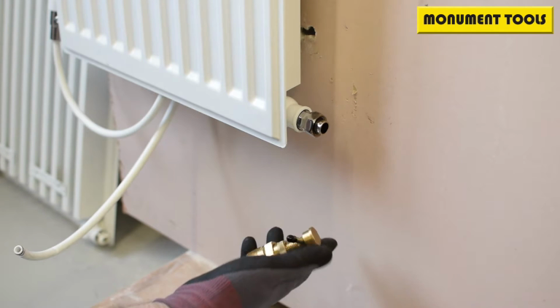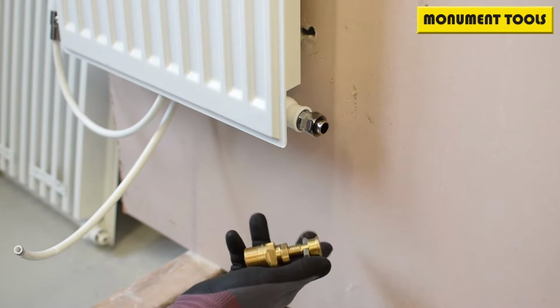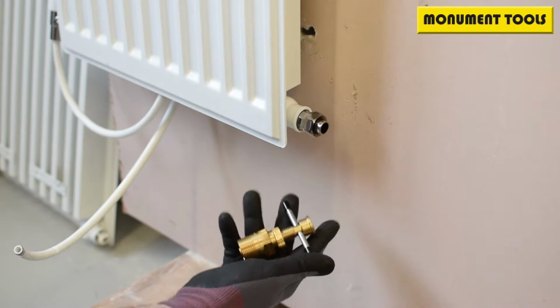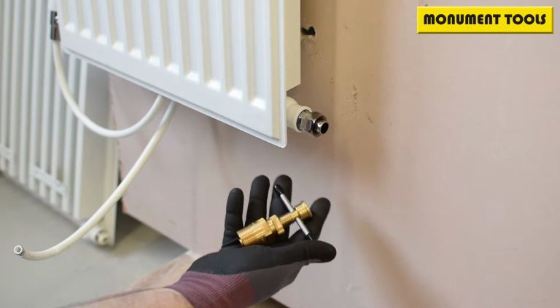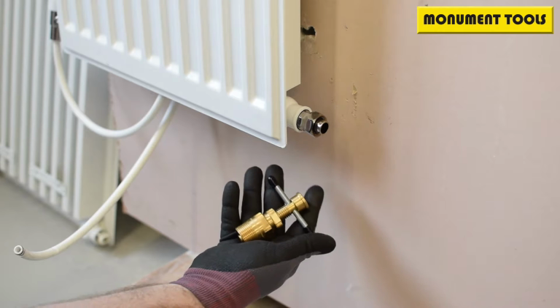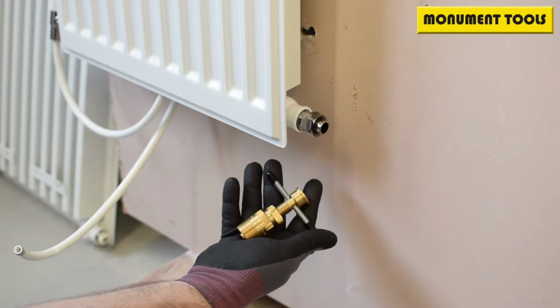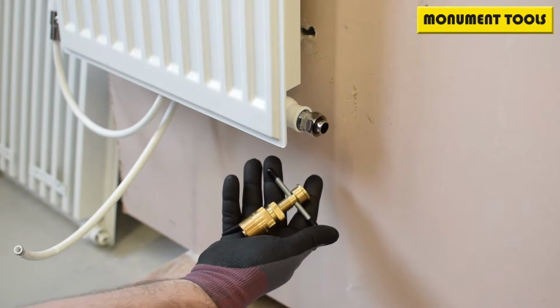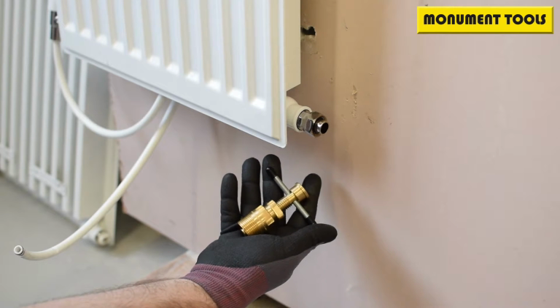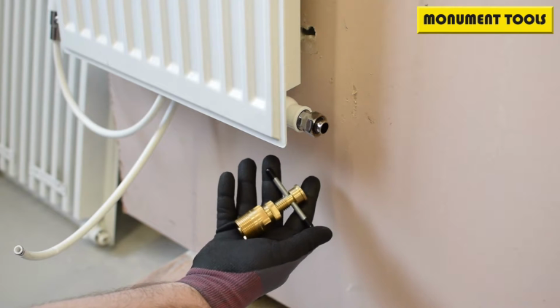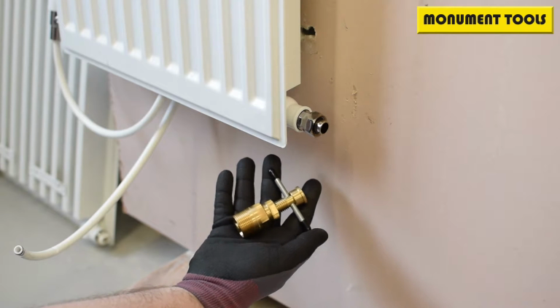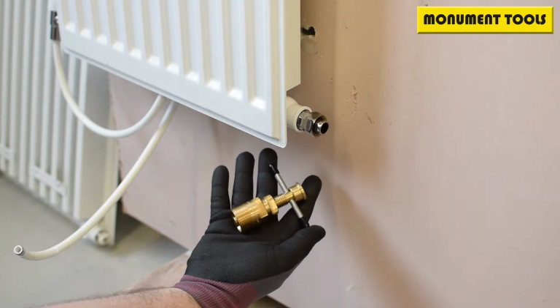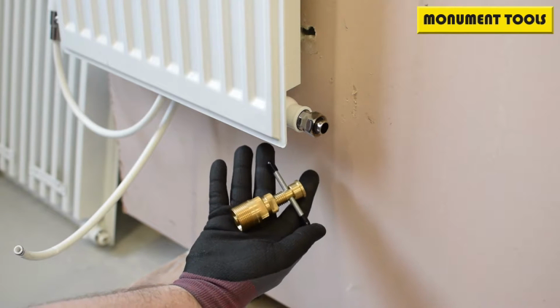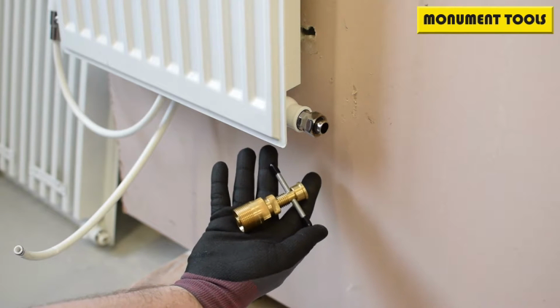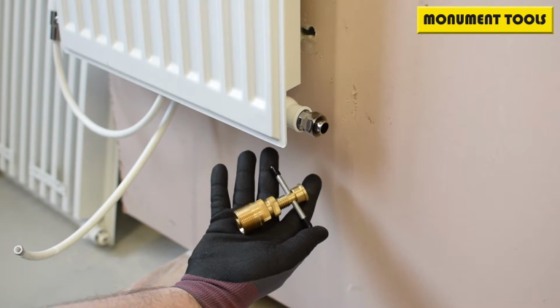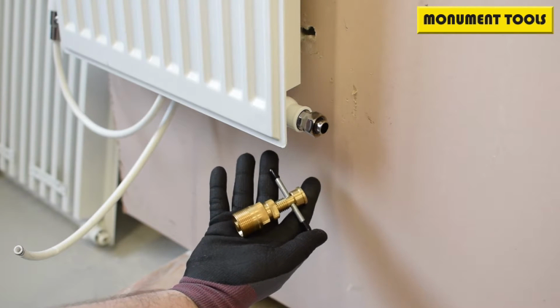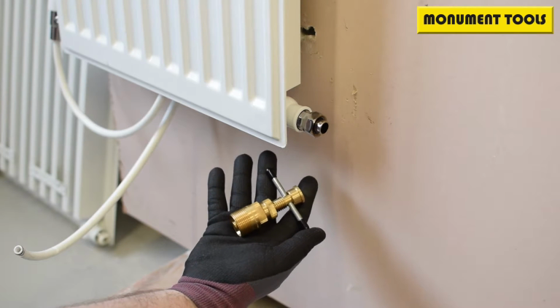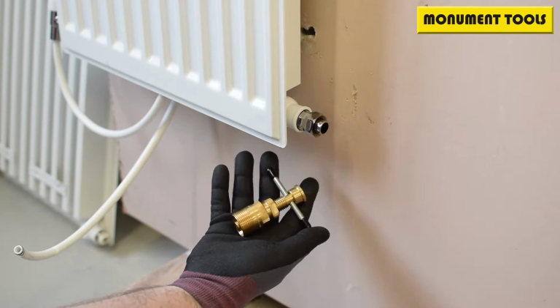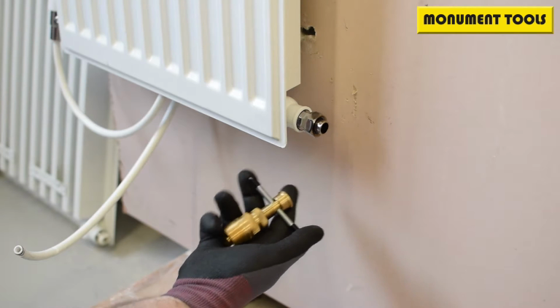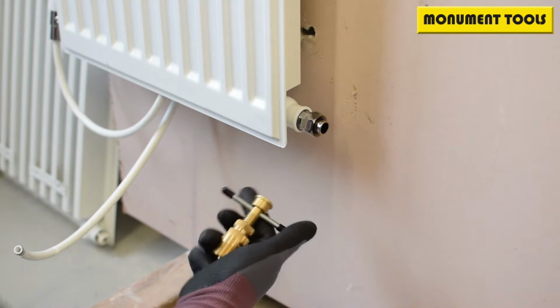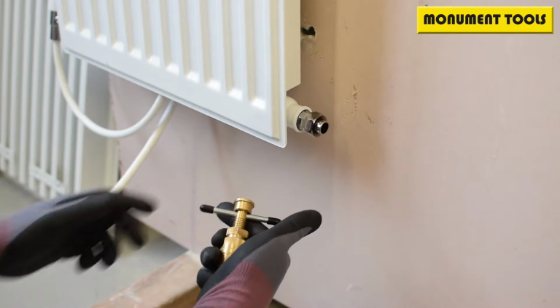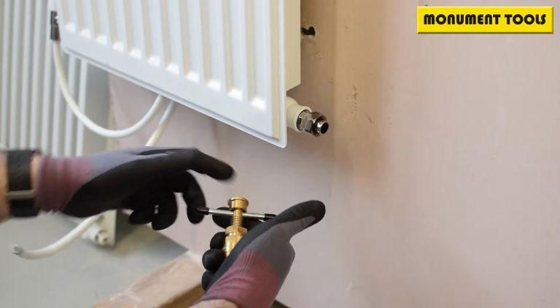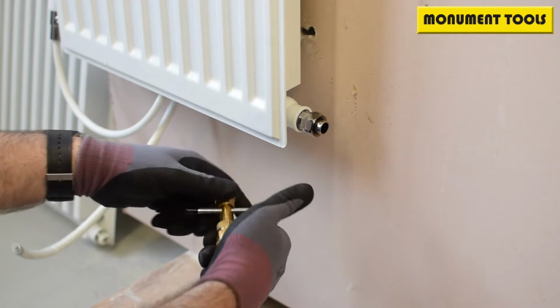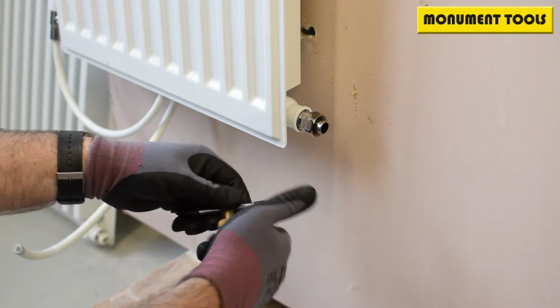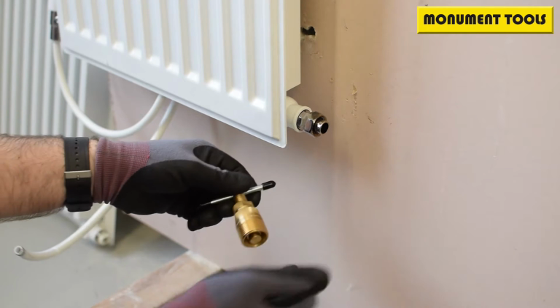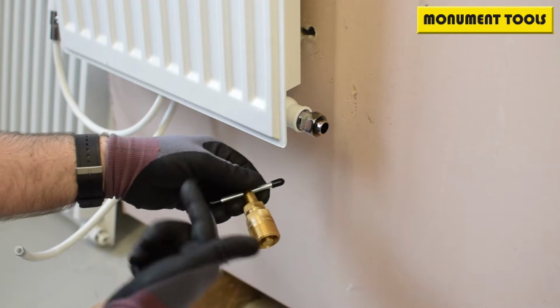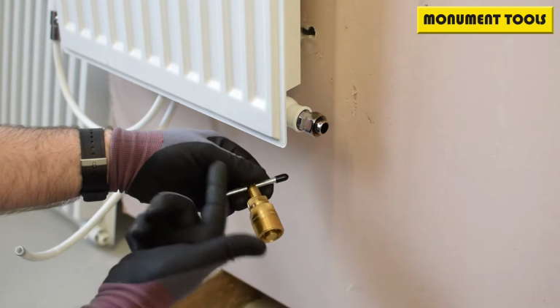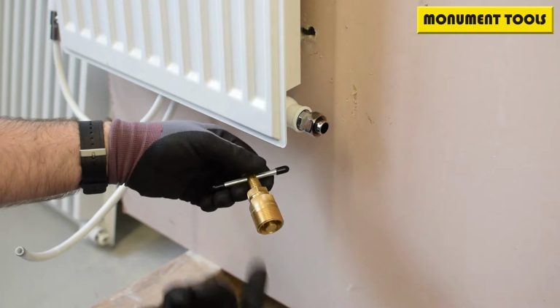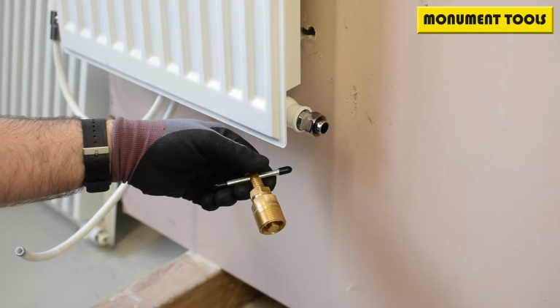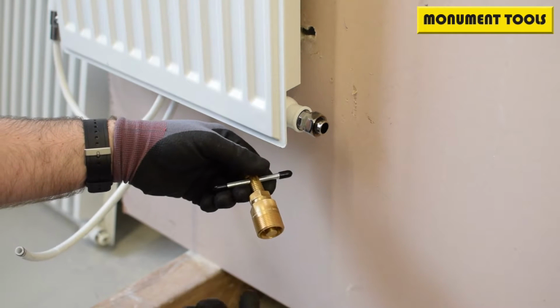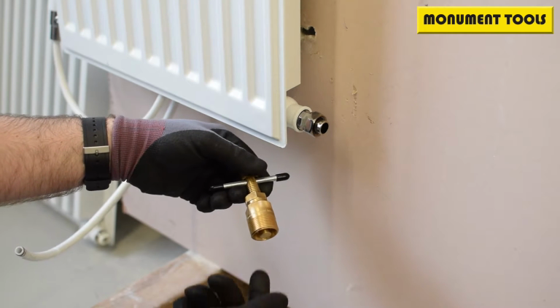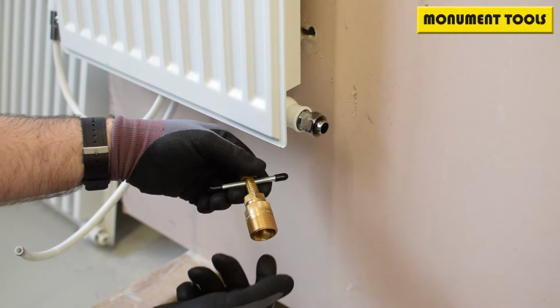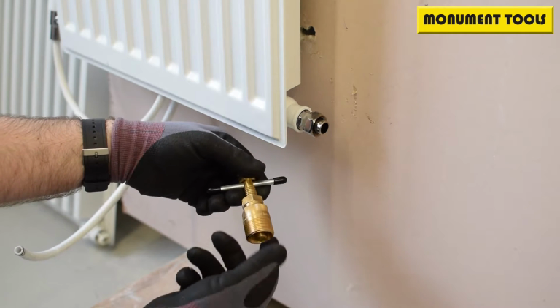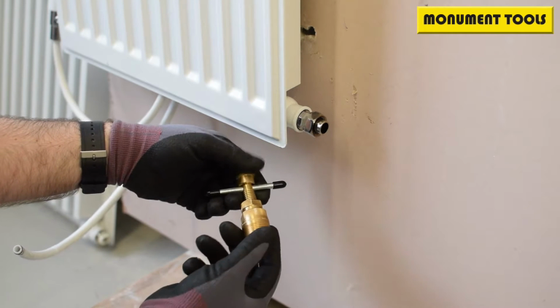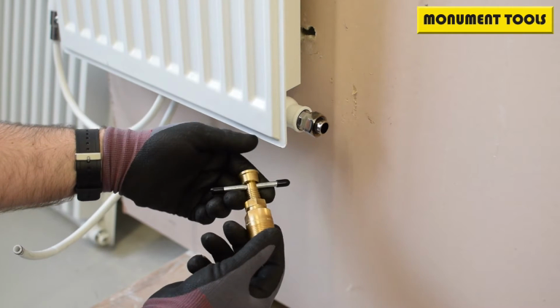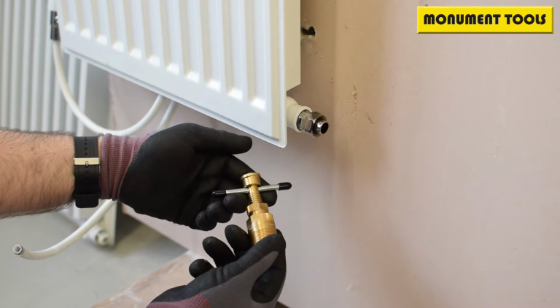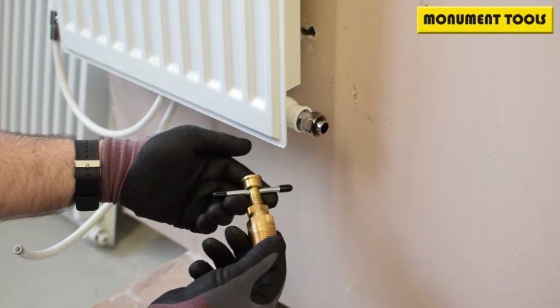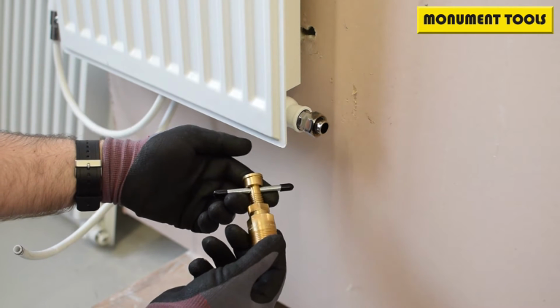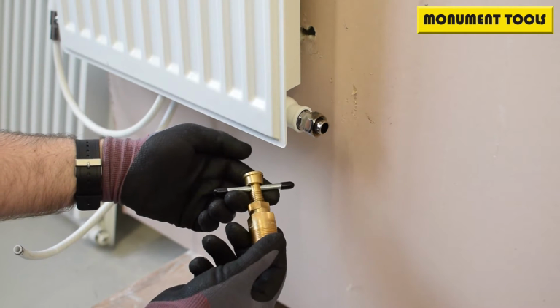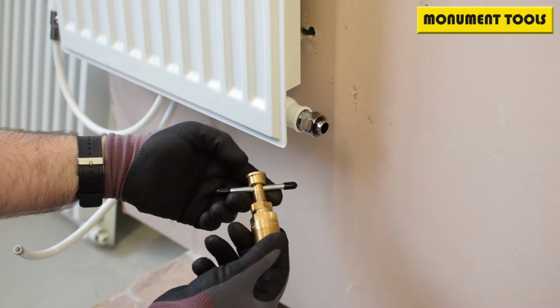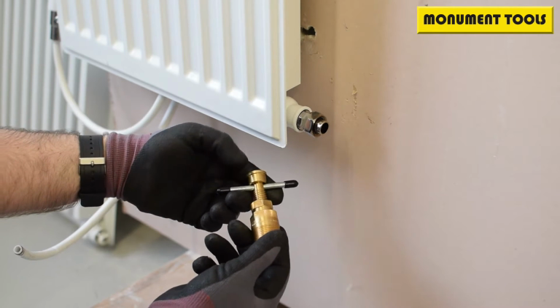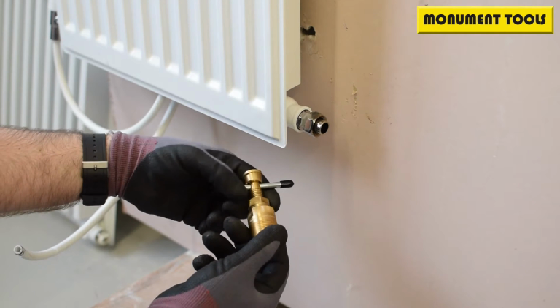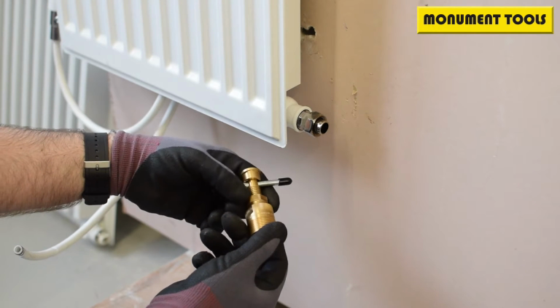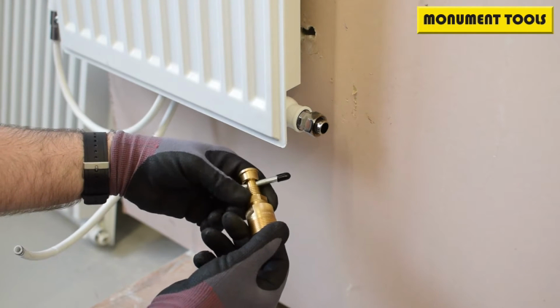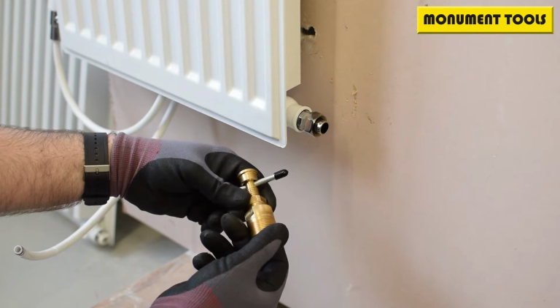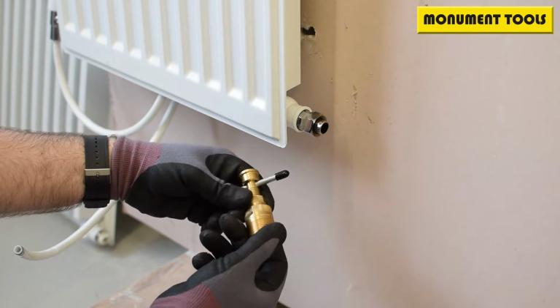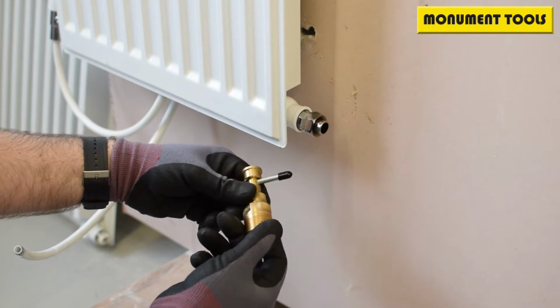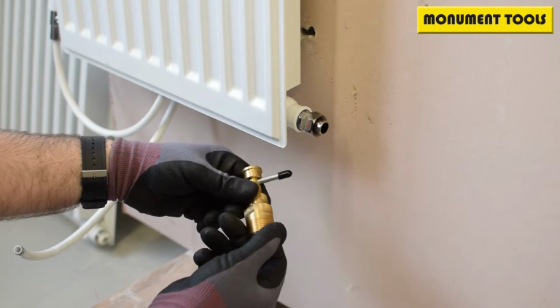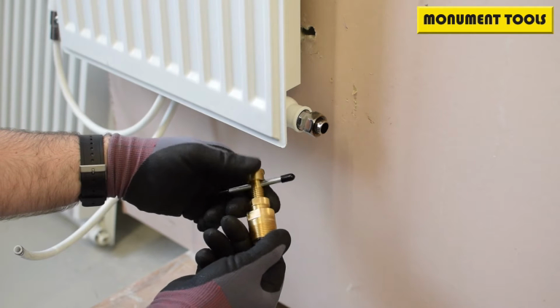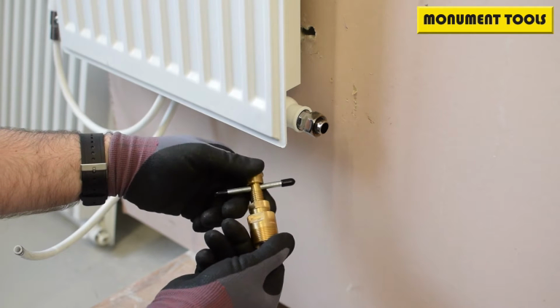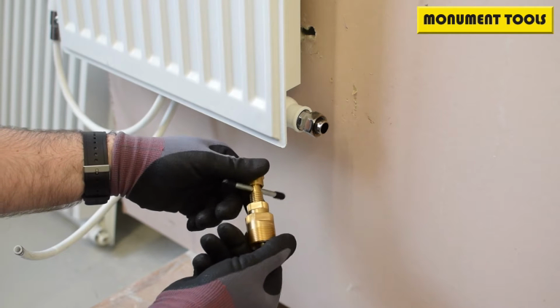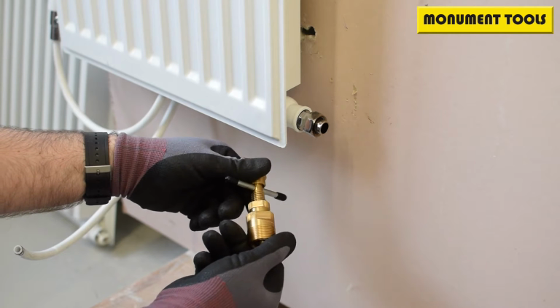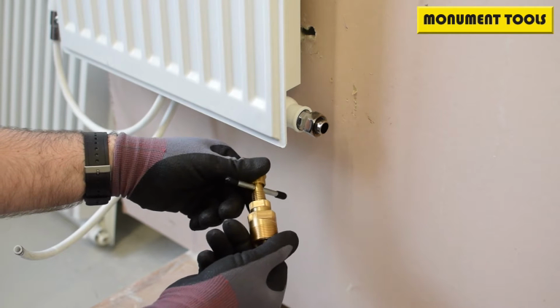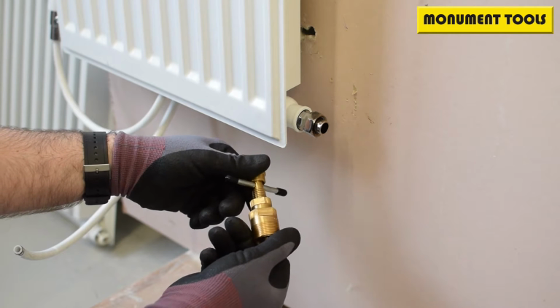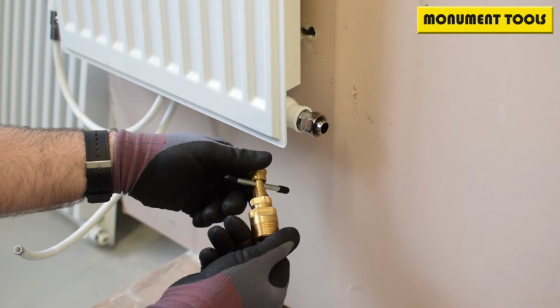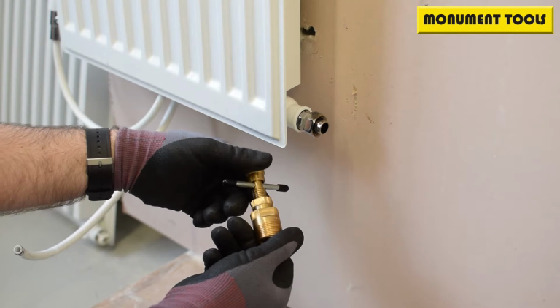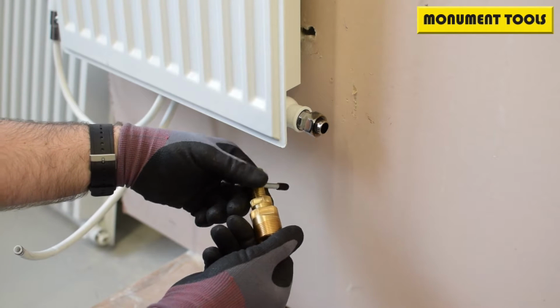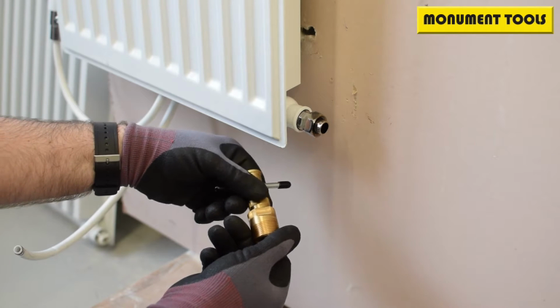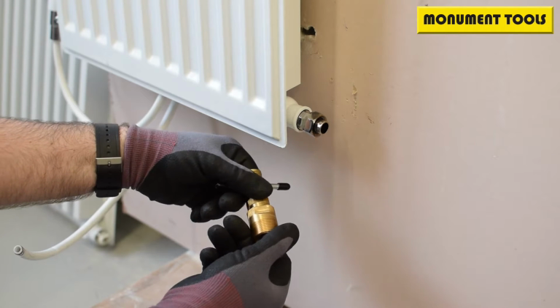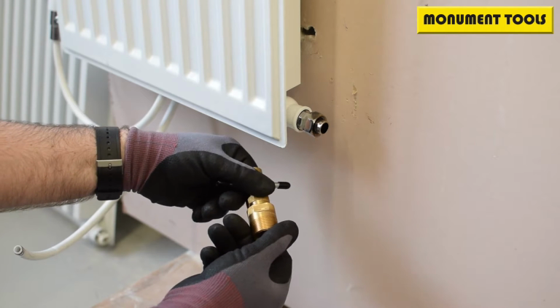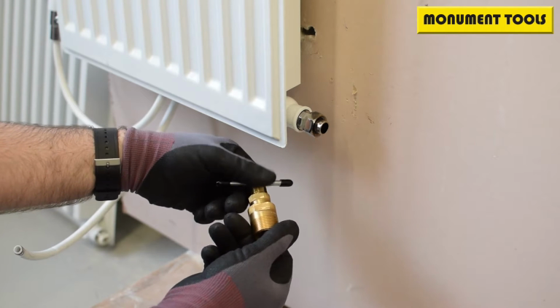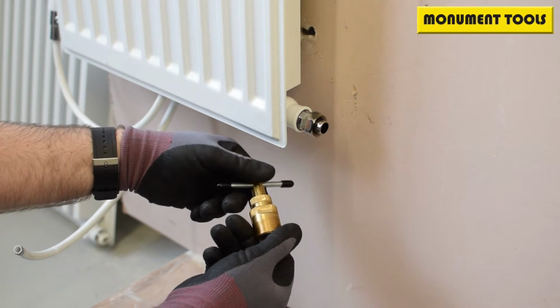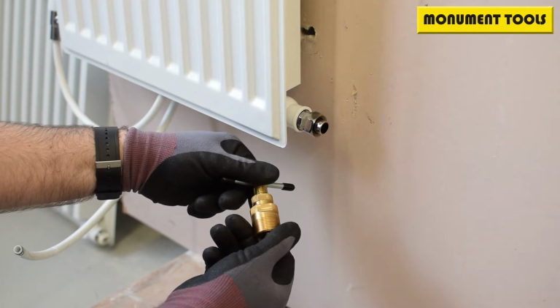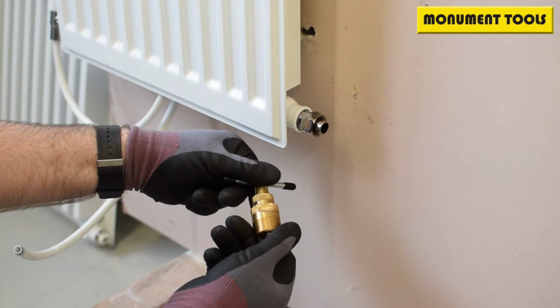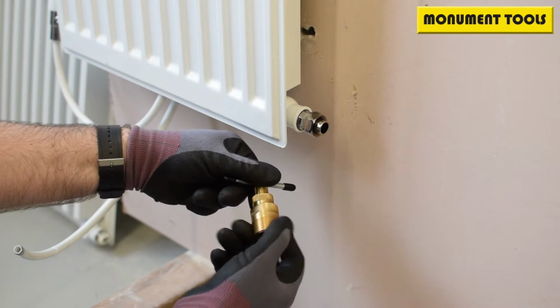This is a Monument 2036T — it is 22 and 15 mil in the same unit, so it can do compression fittings at 22 and 15 mil as the name suggests.